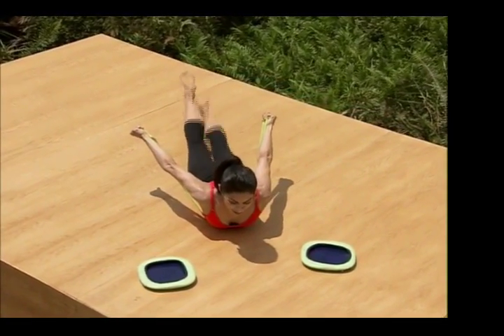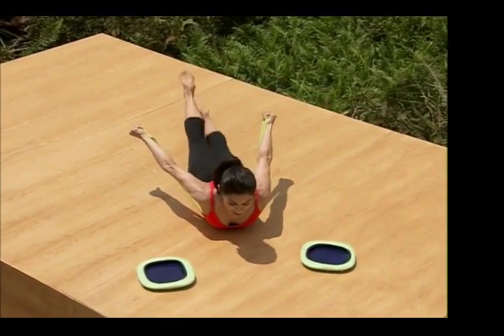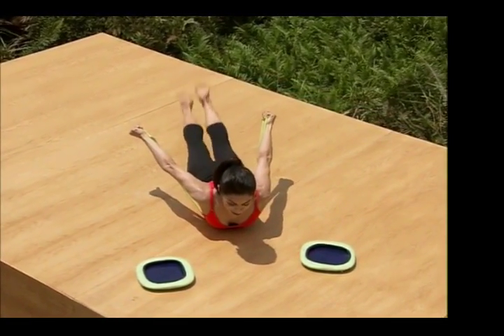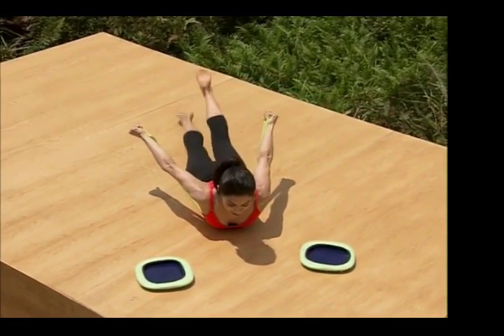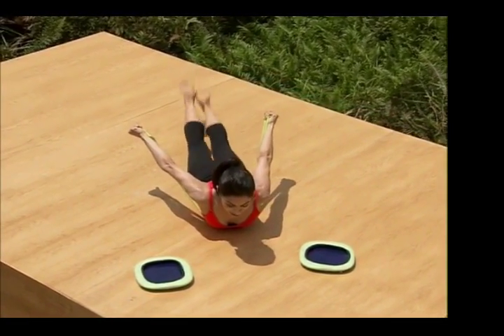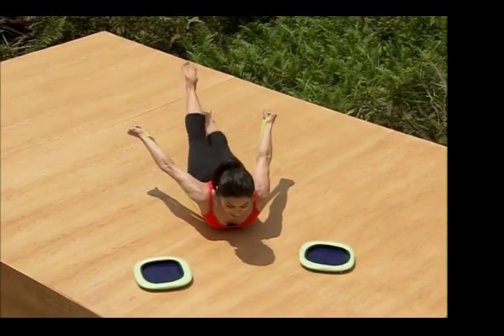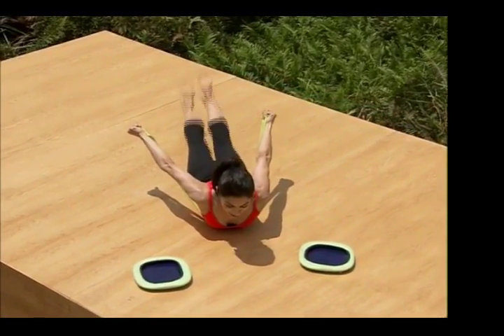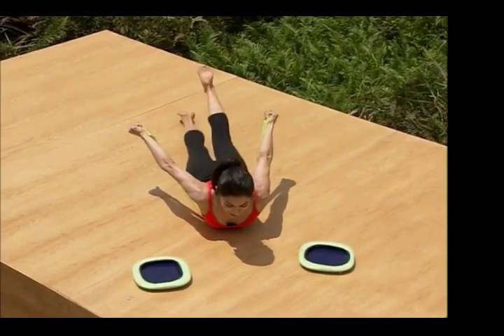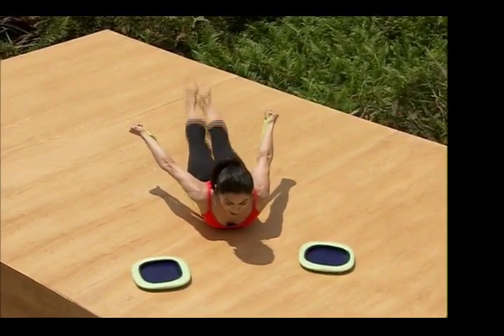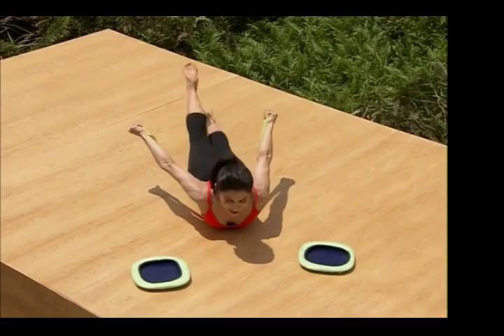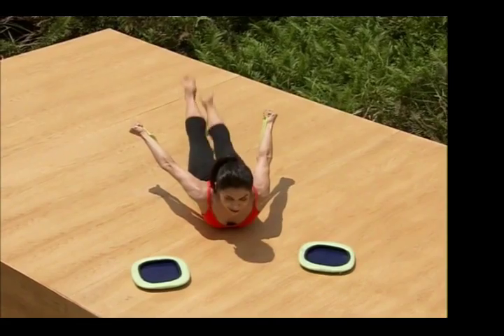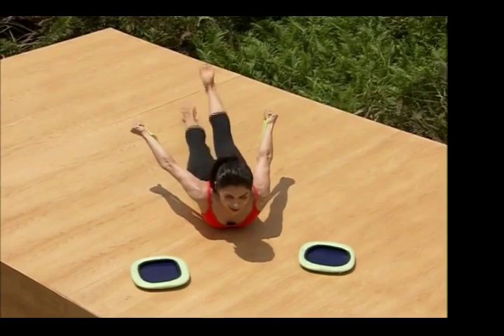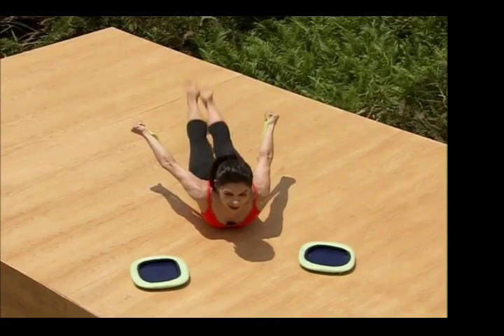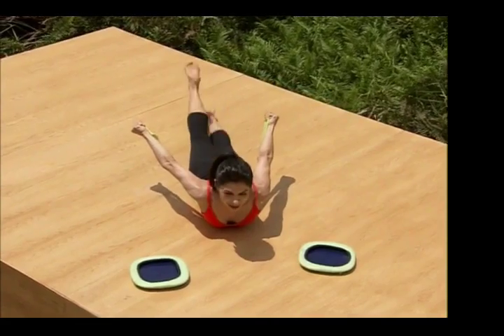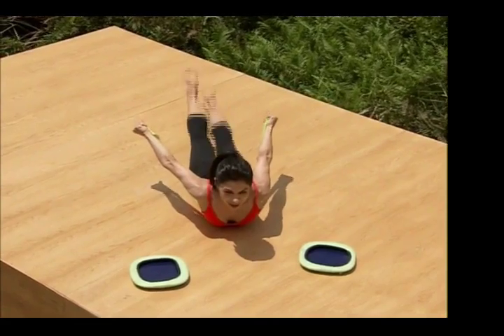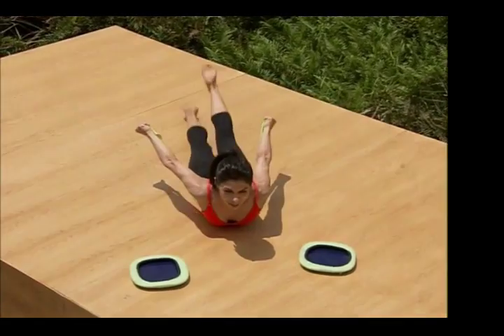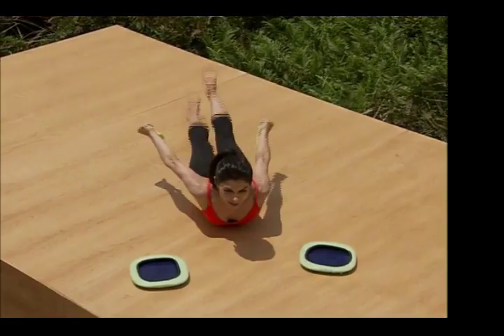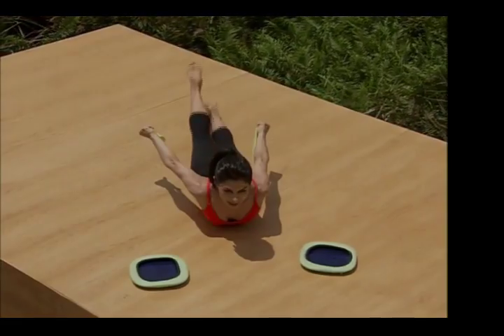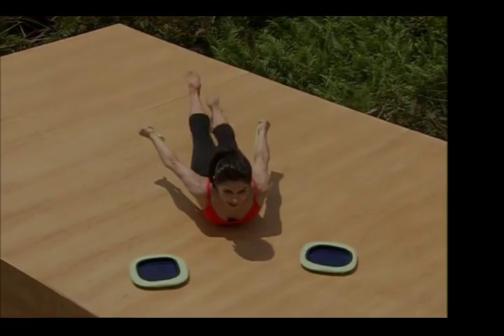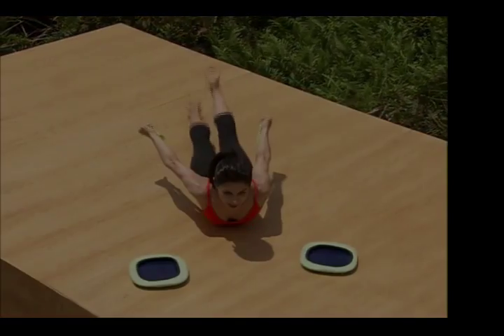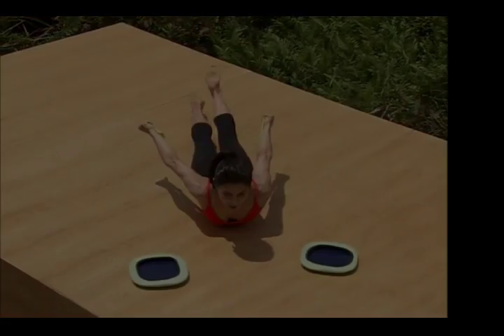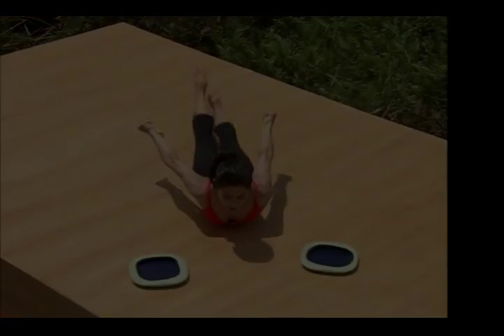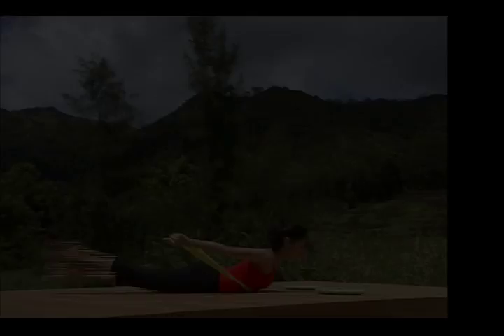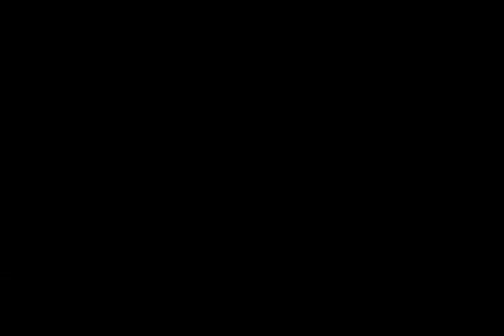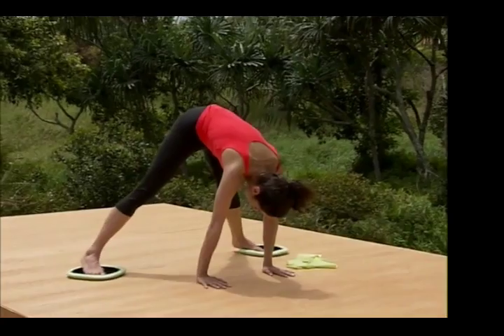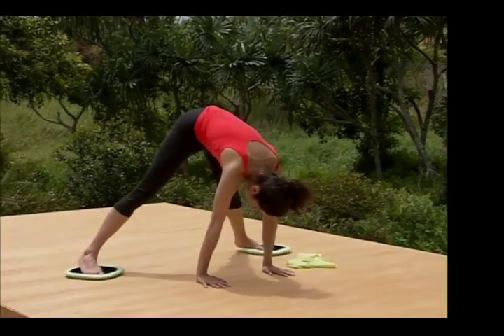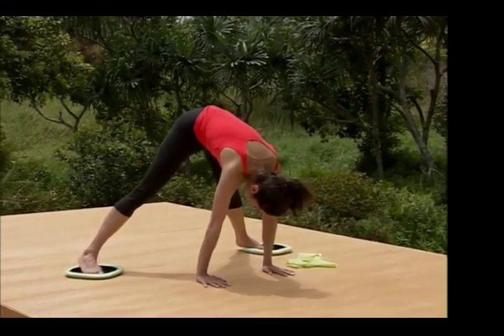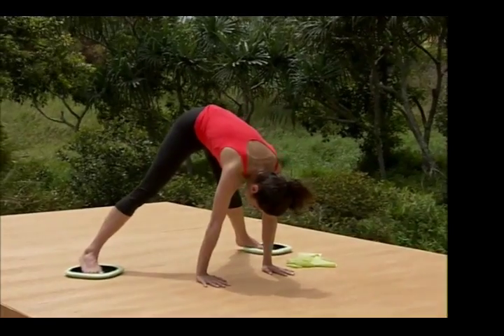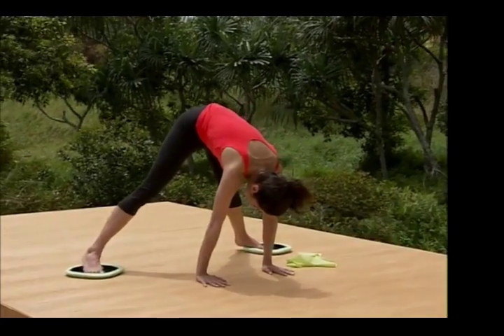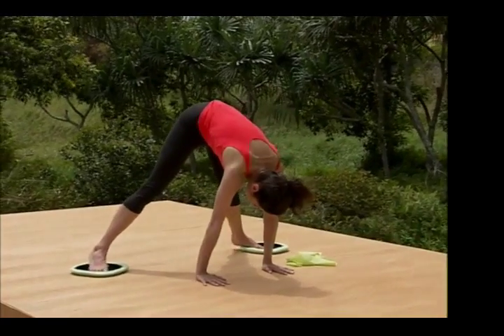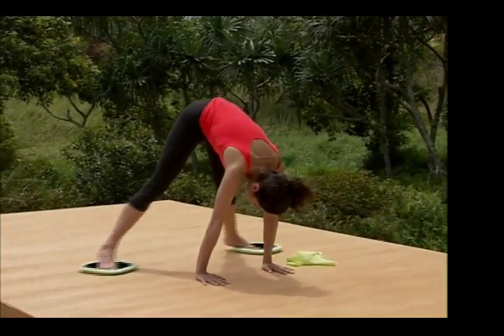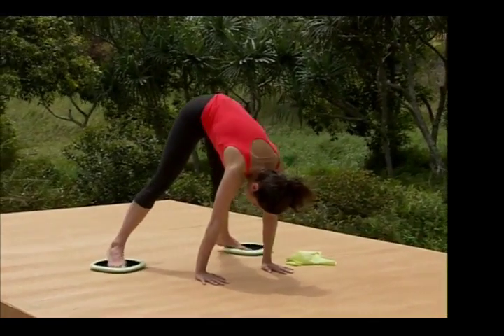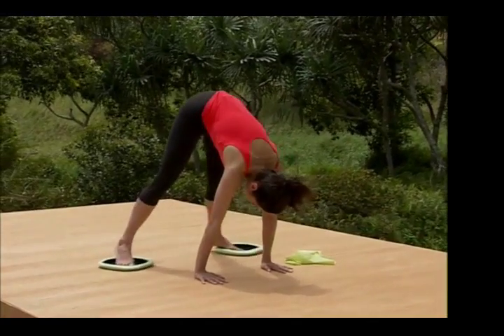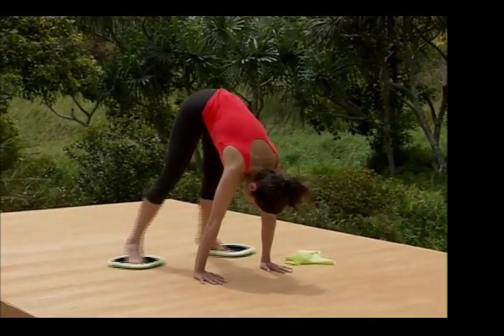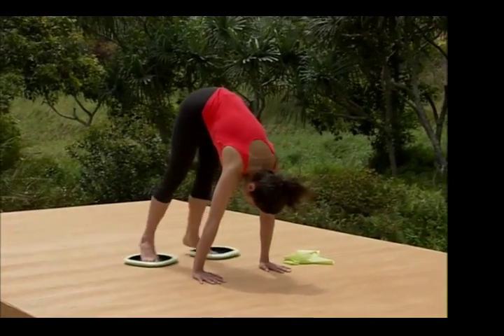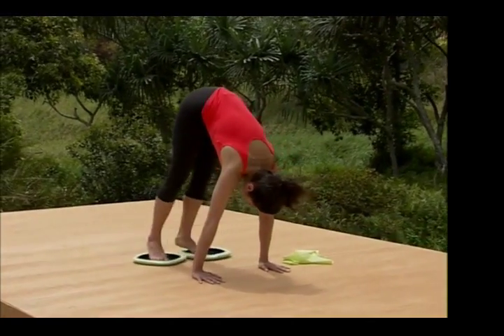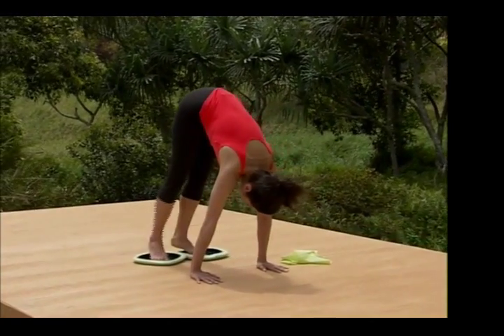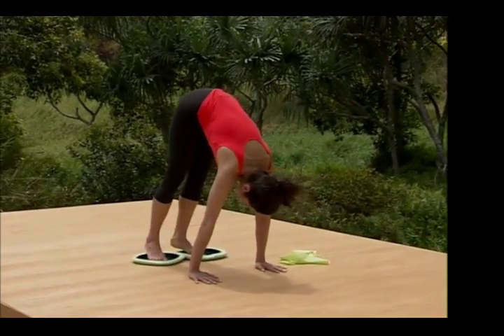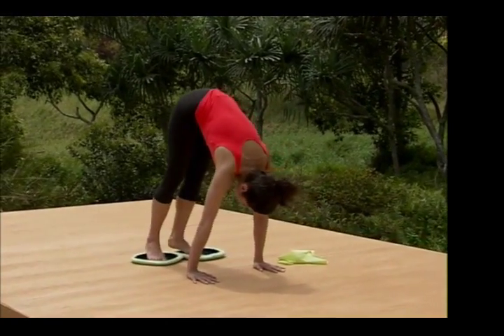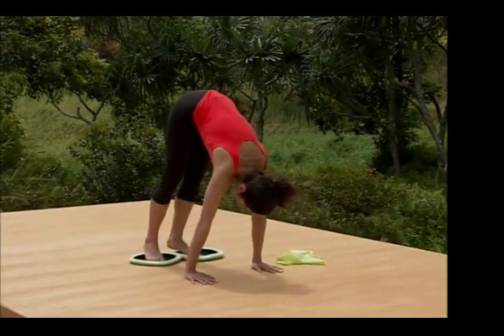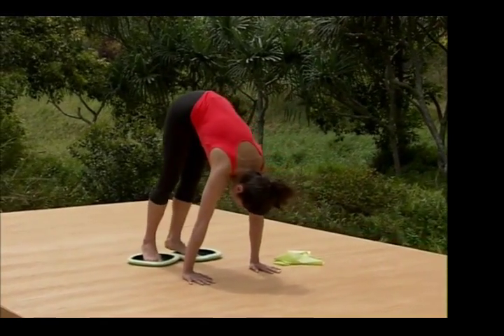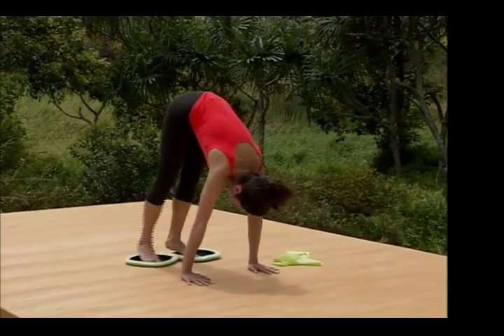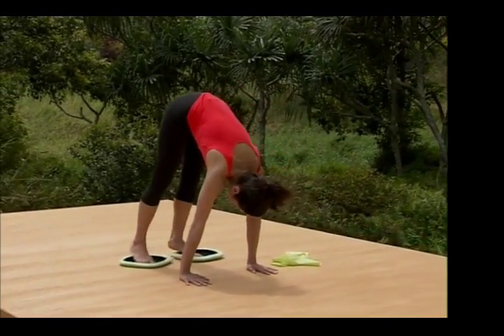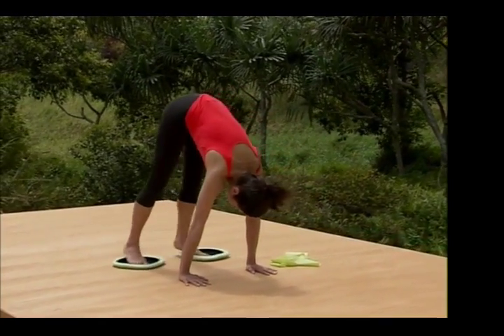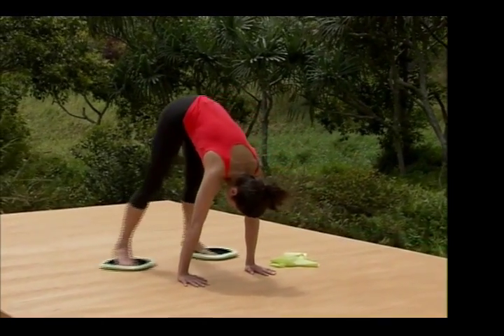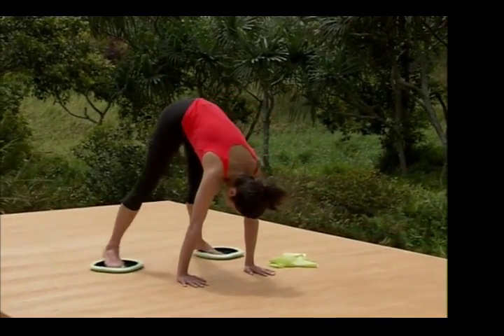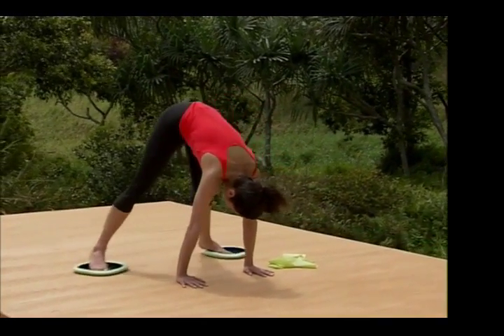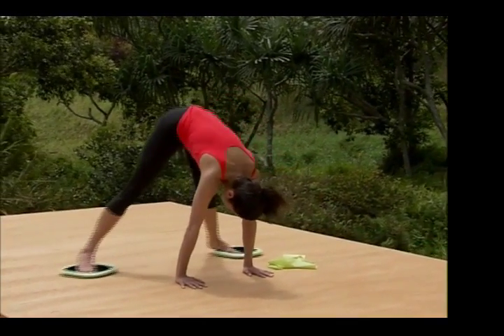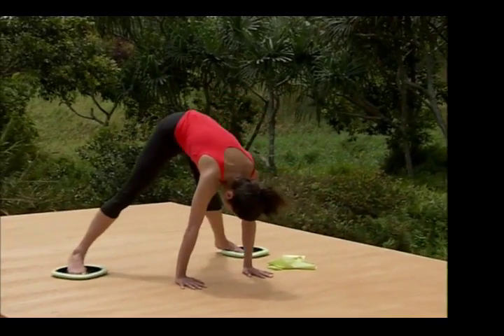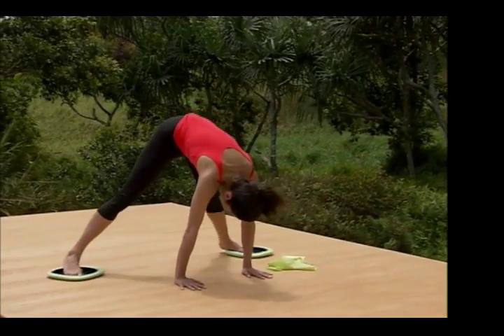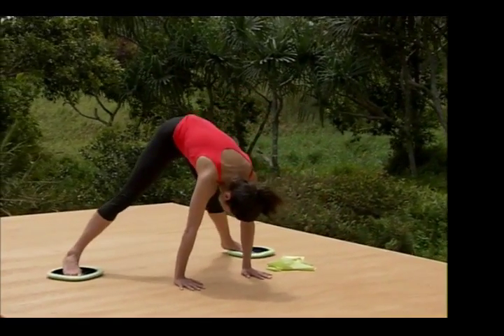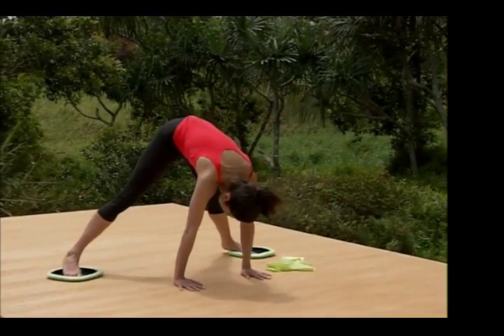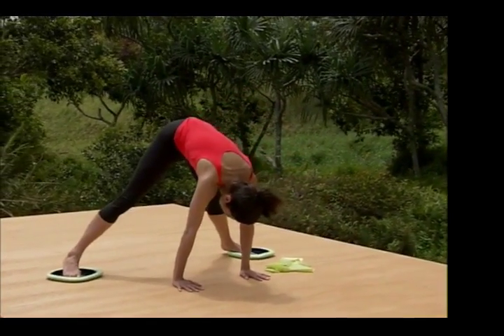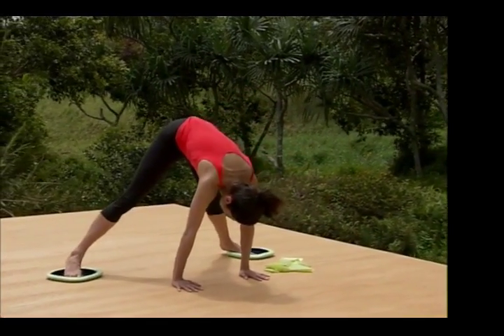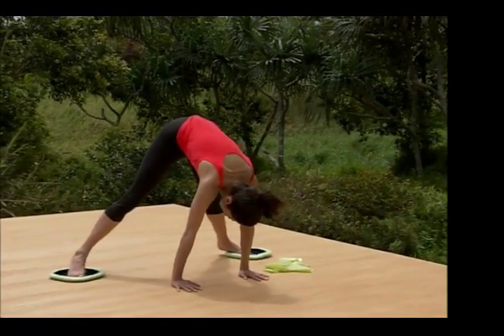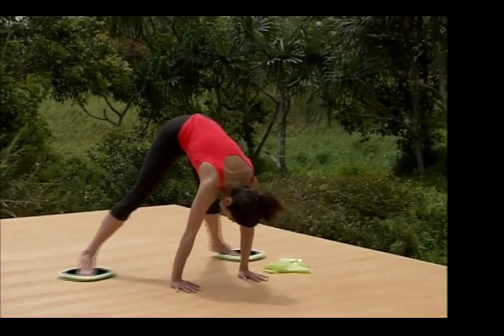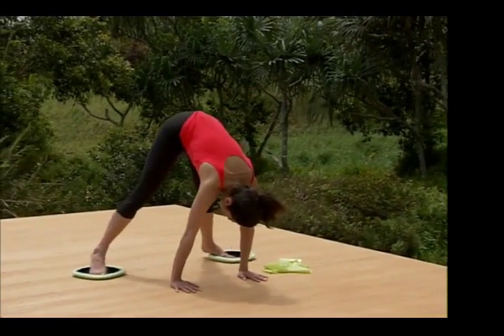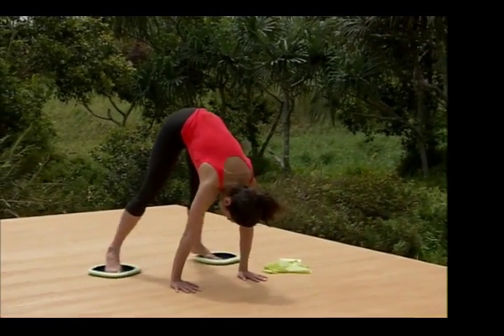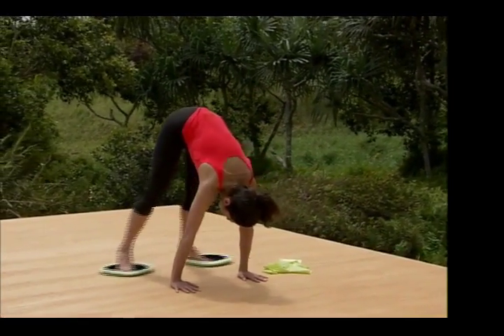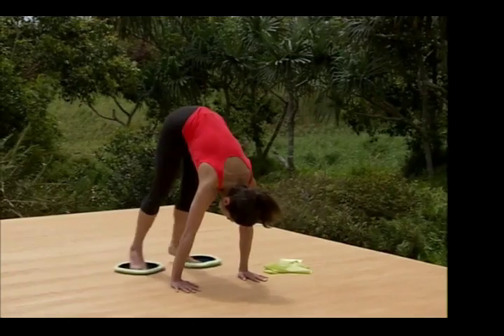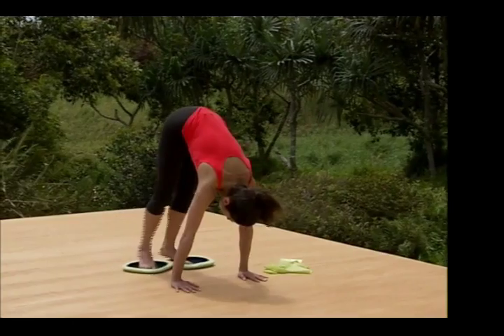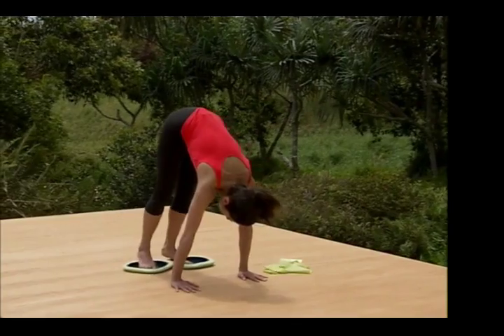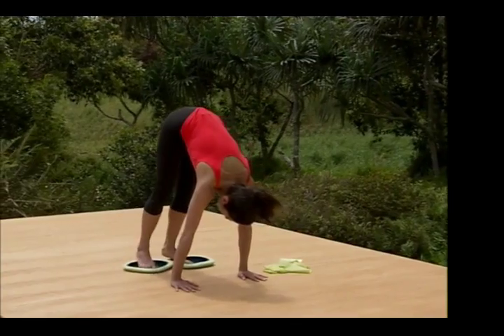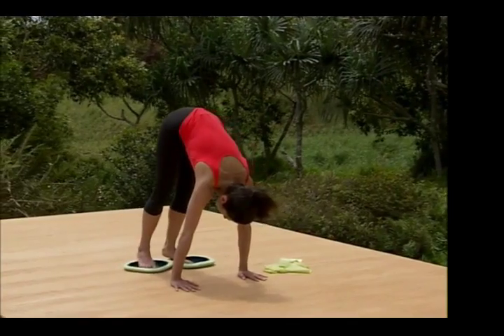We're gonna kick the legs strongly up and down. Pull them in, and out, and pull them in.